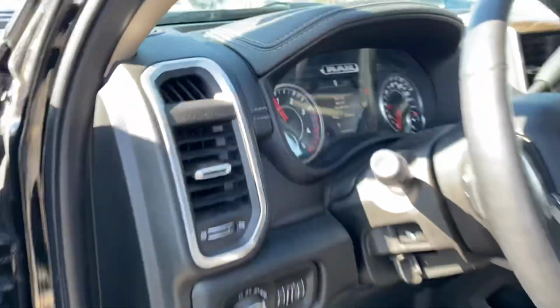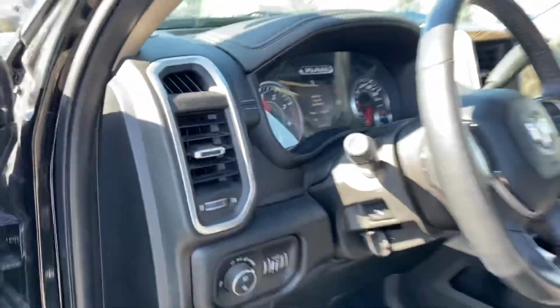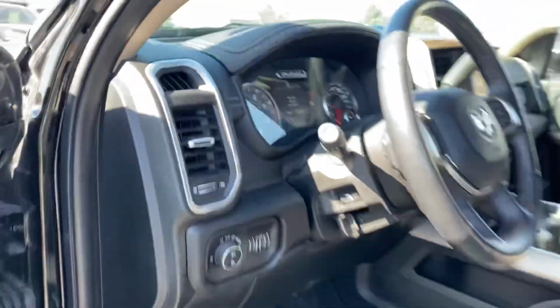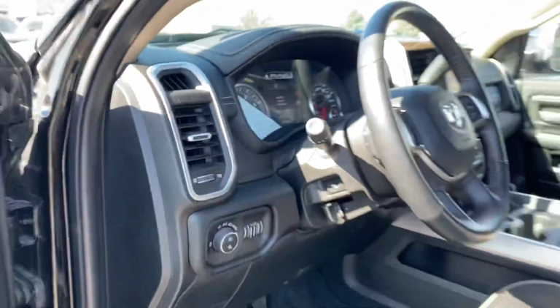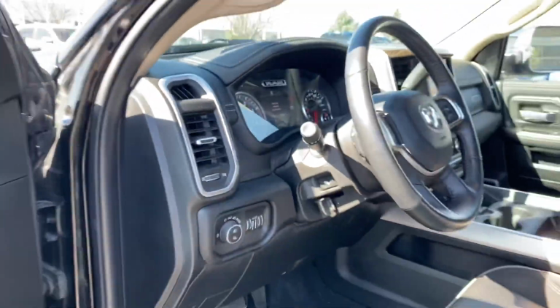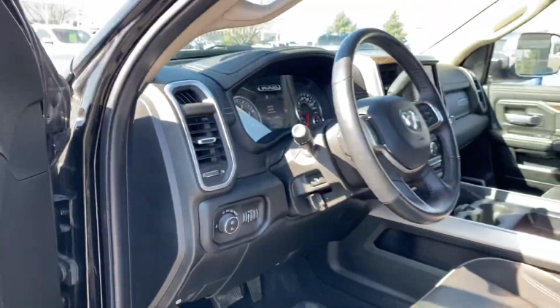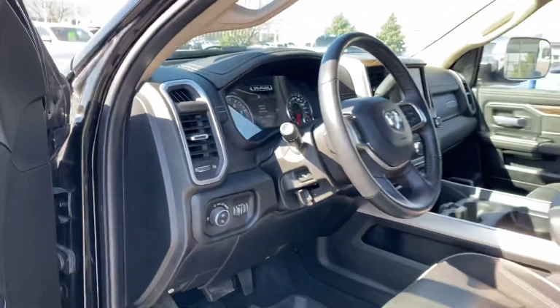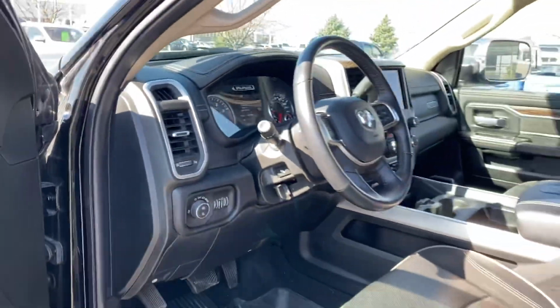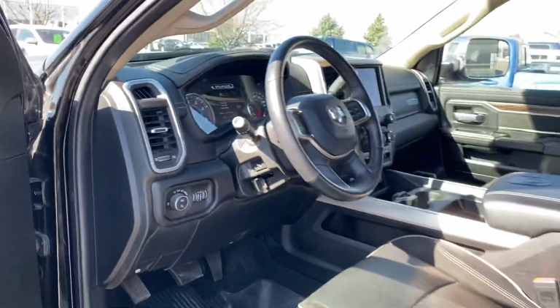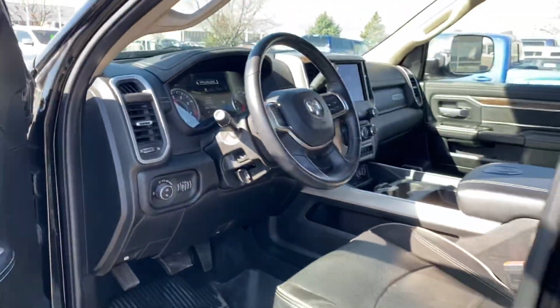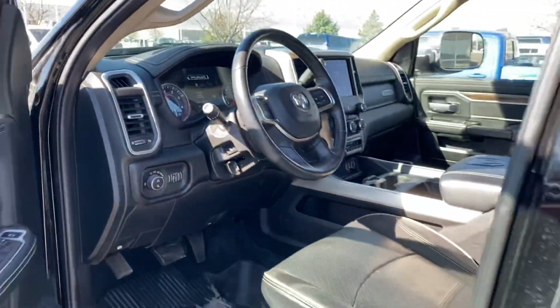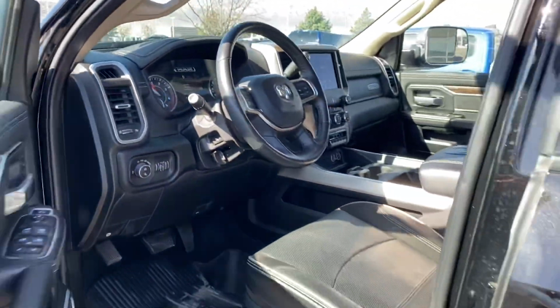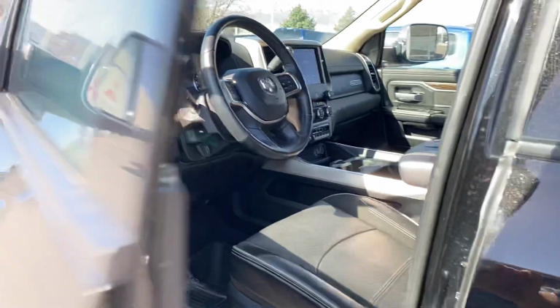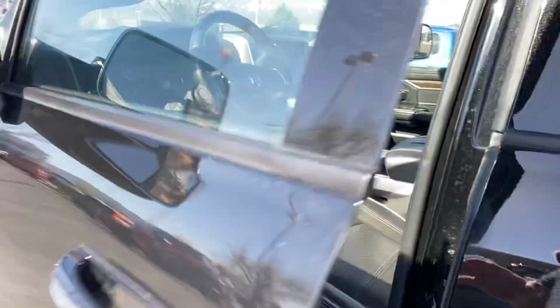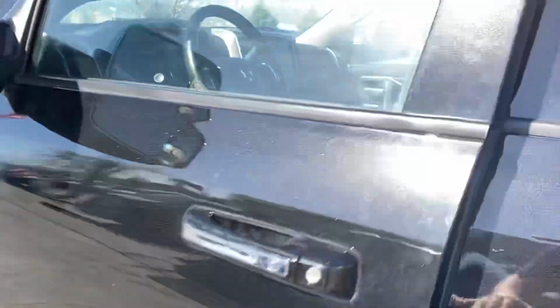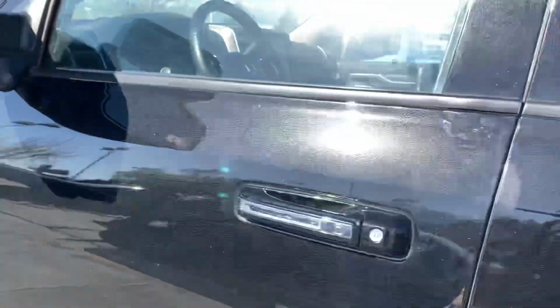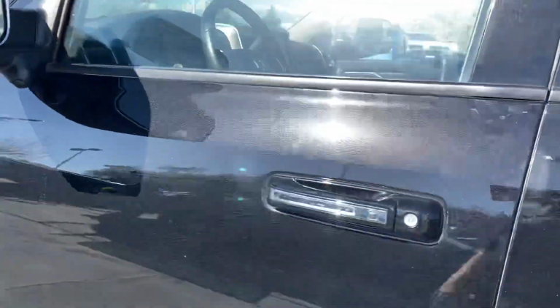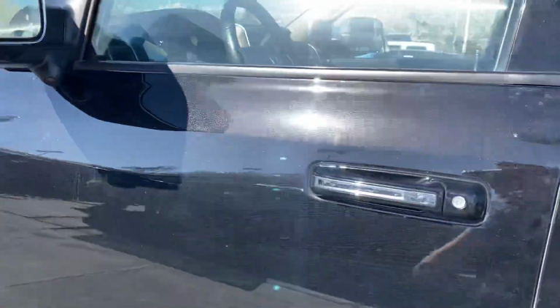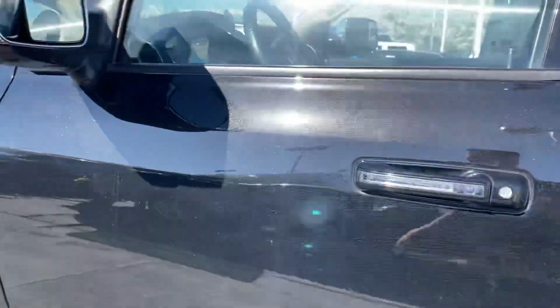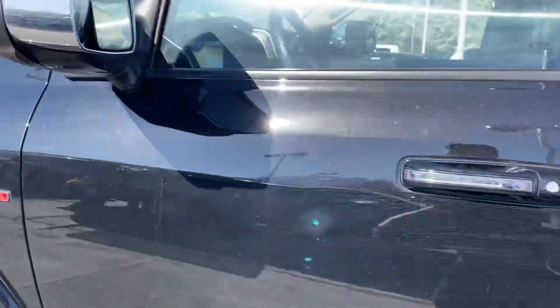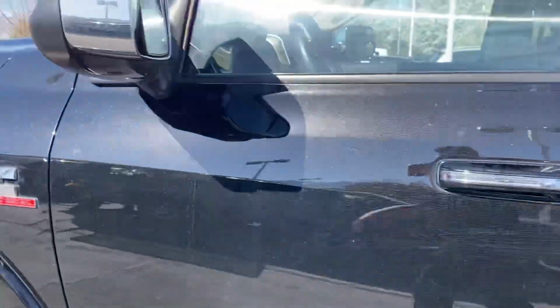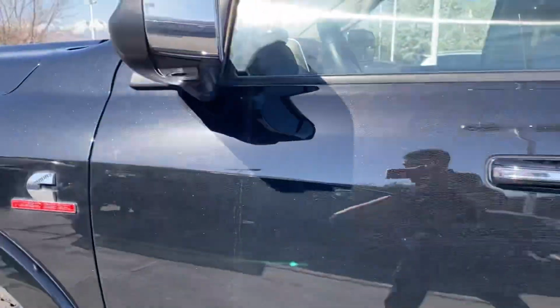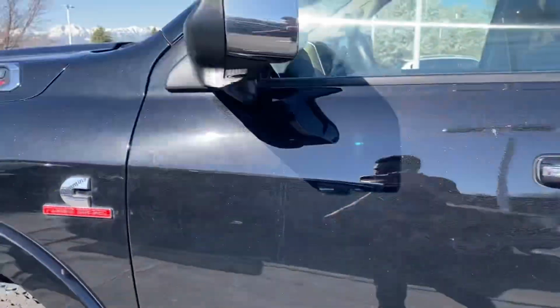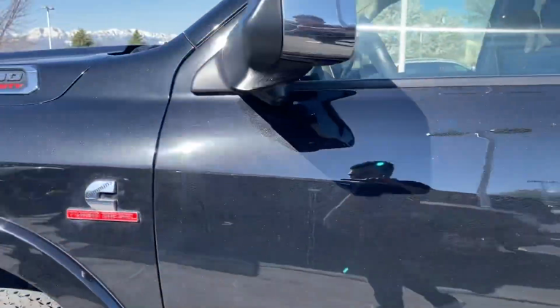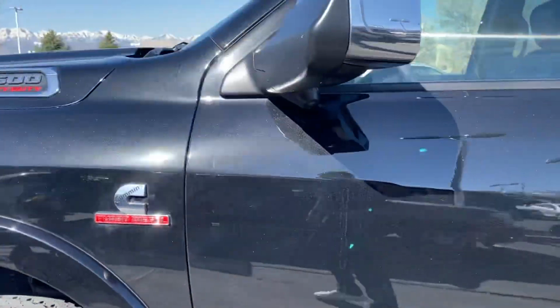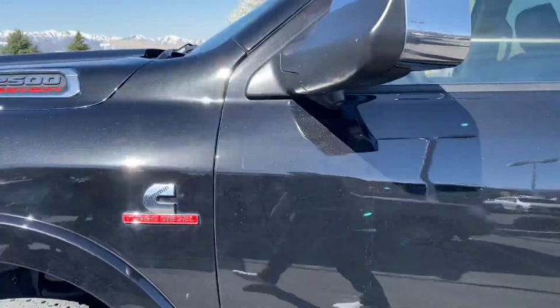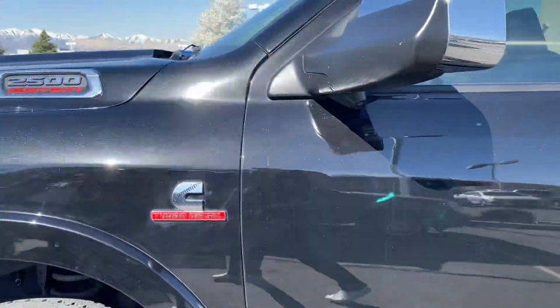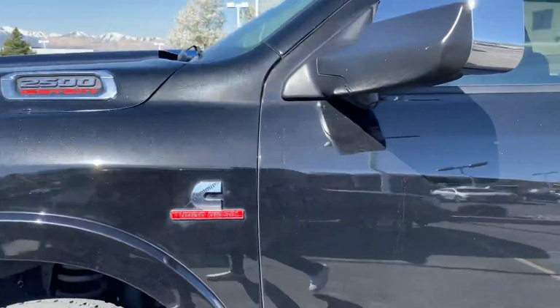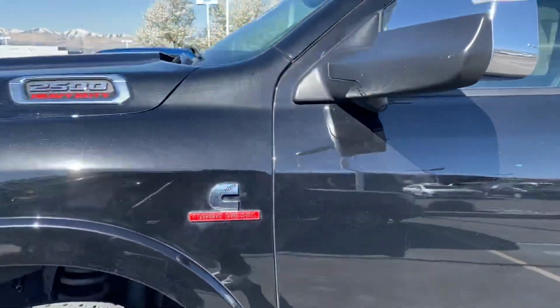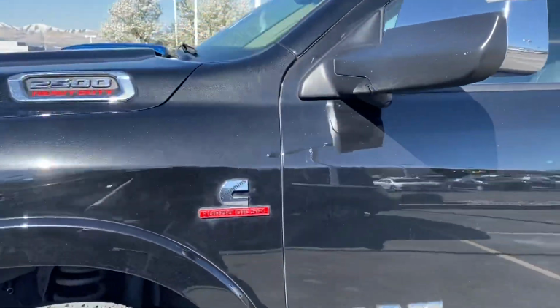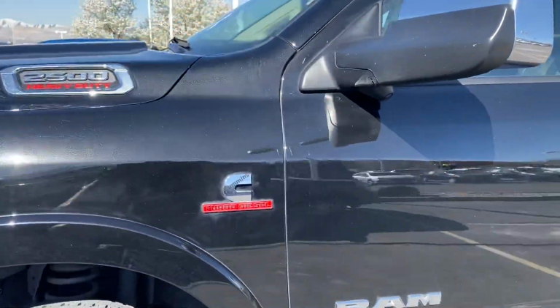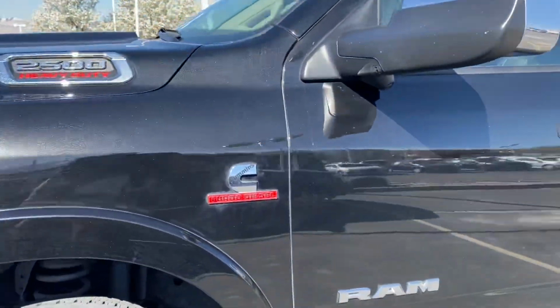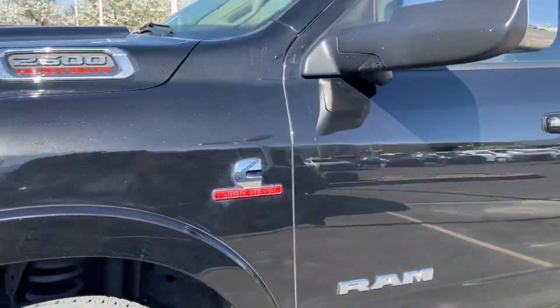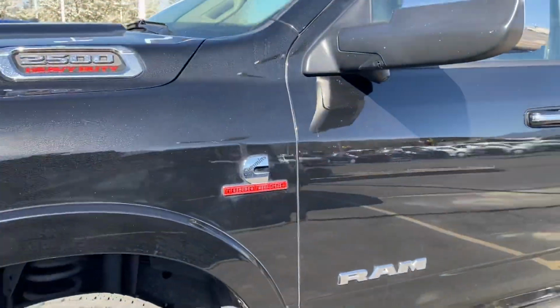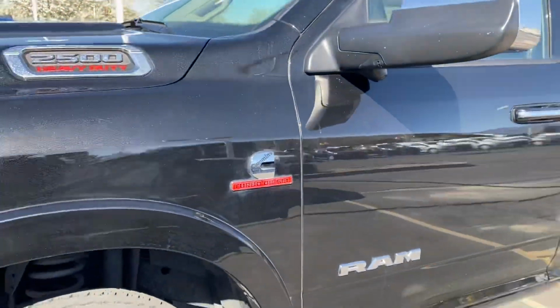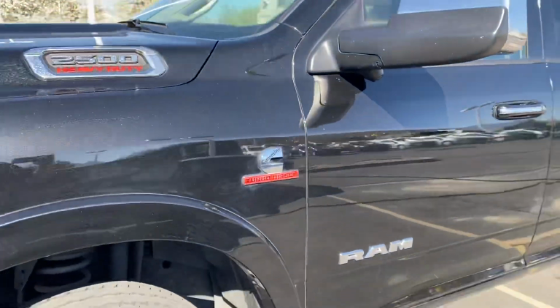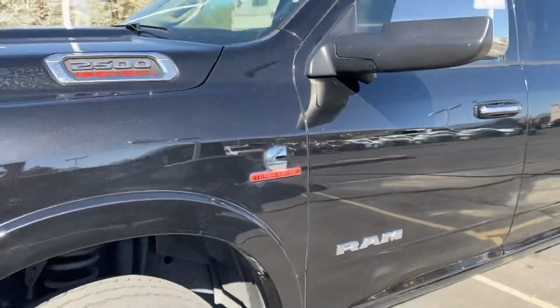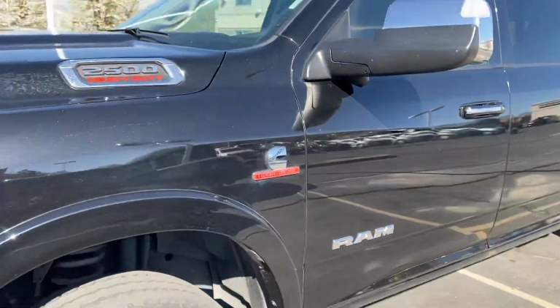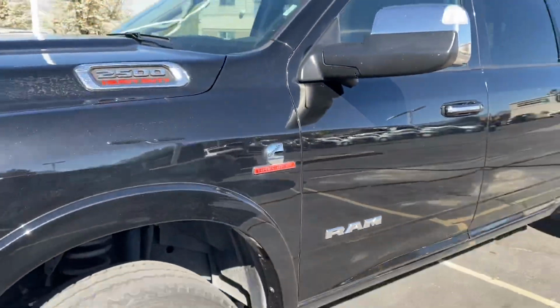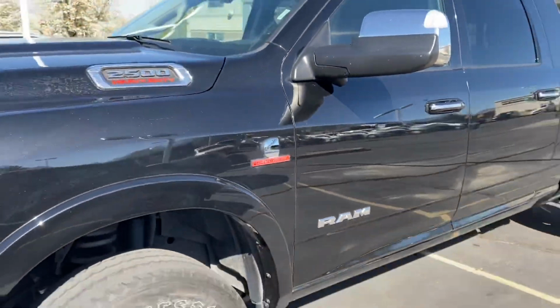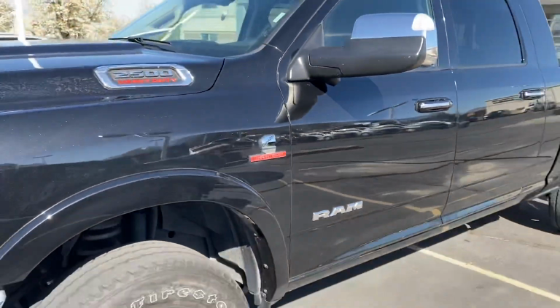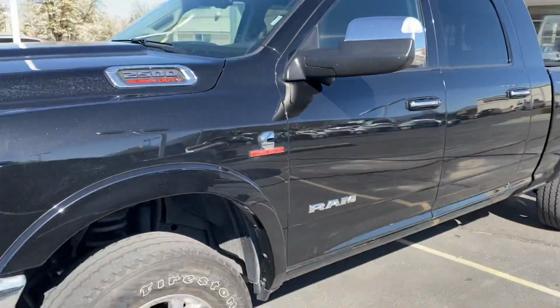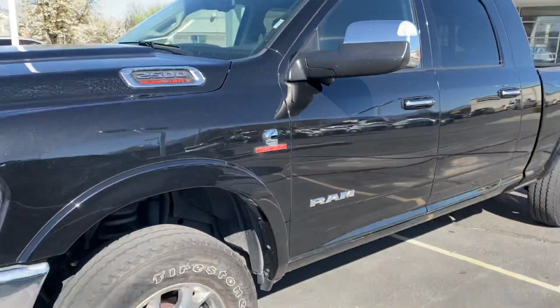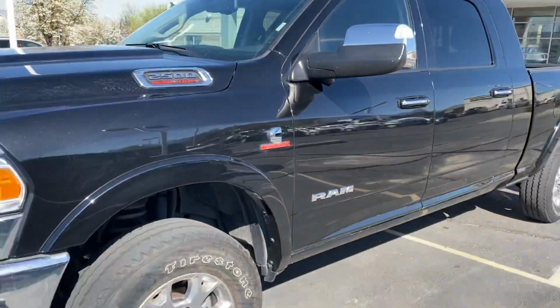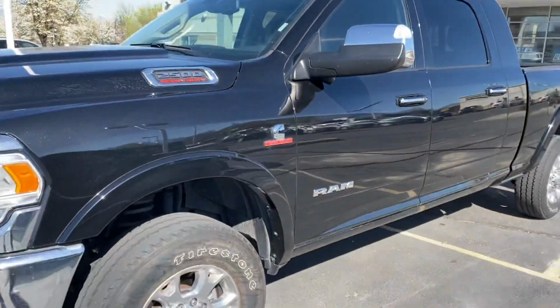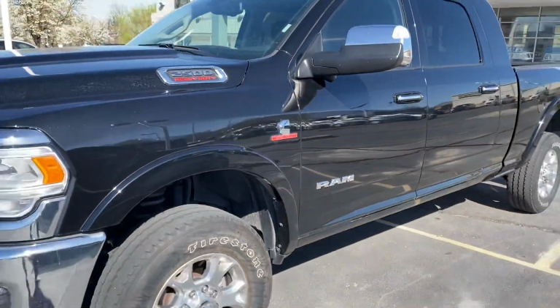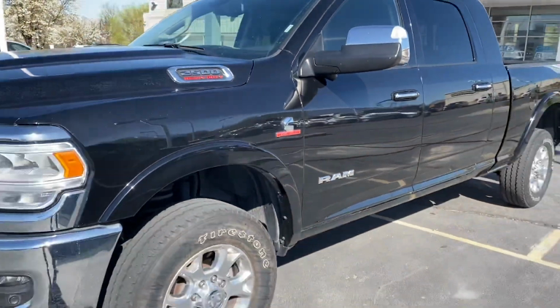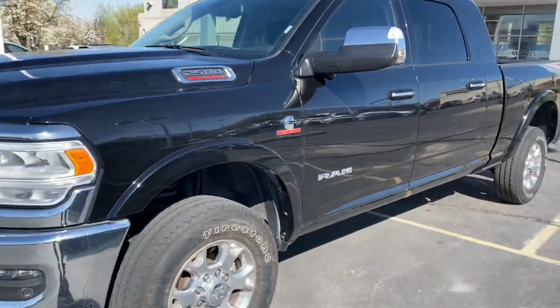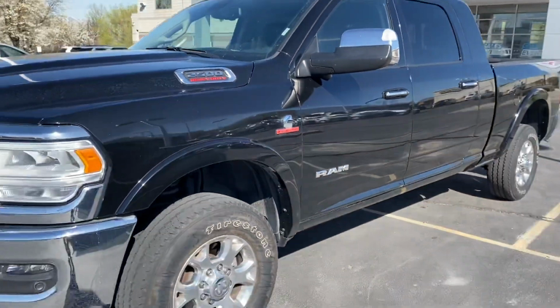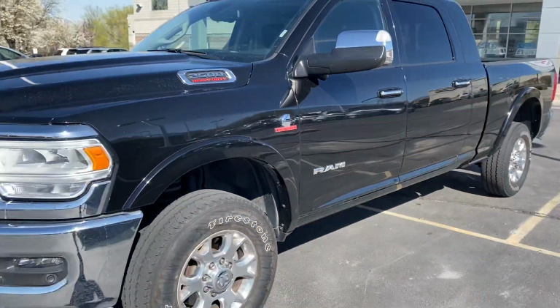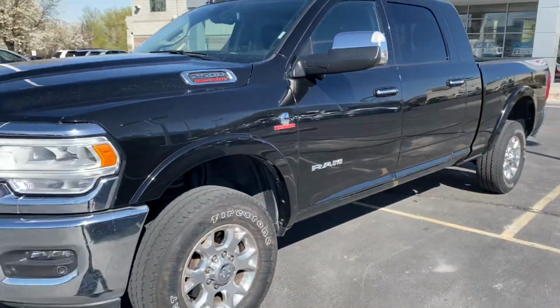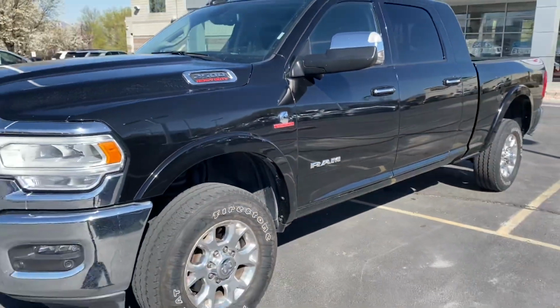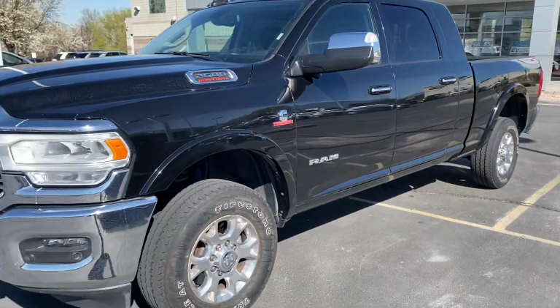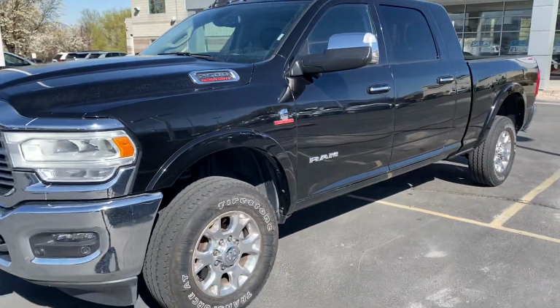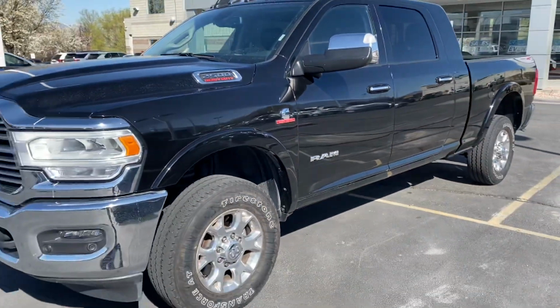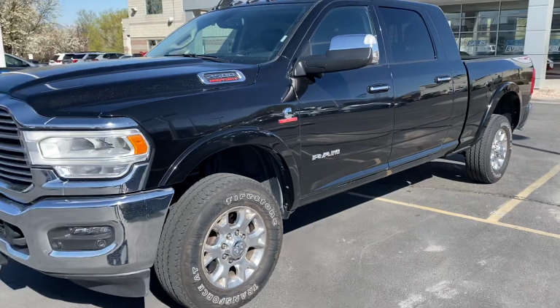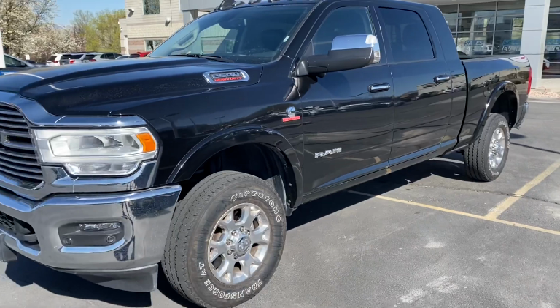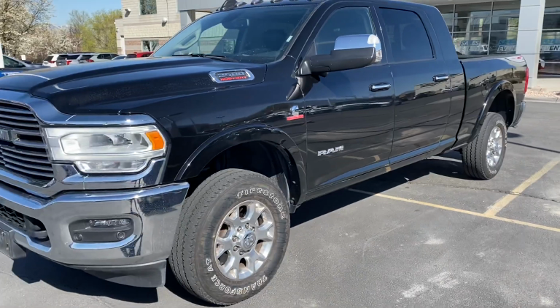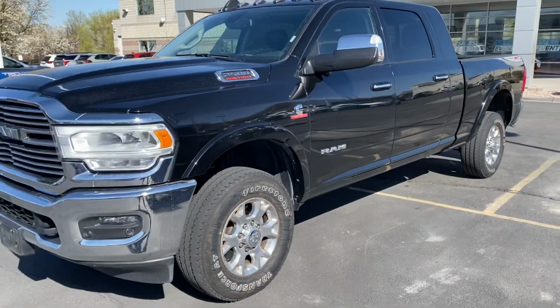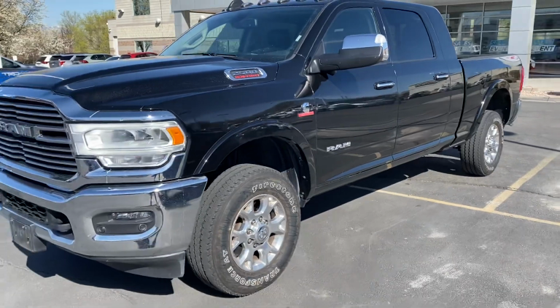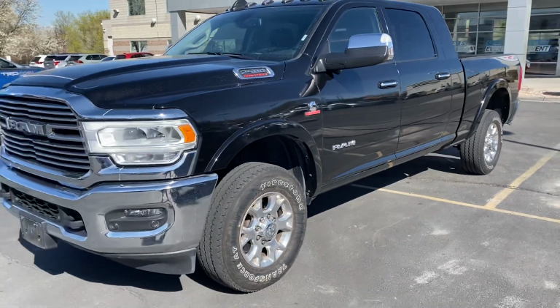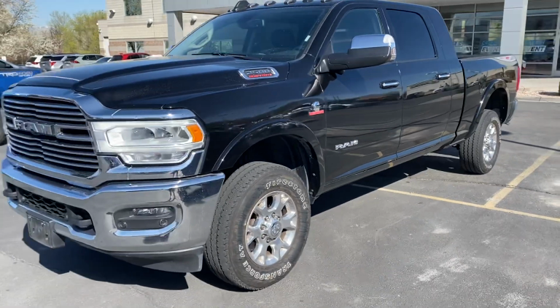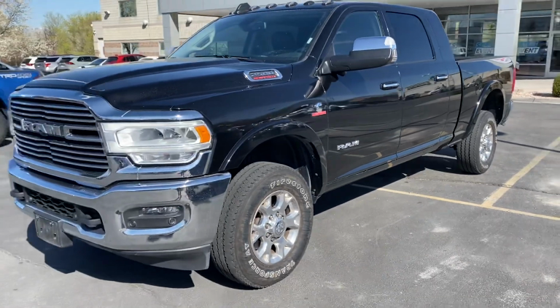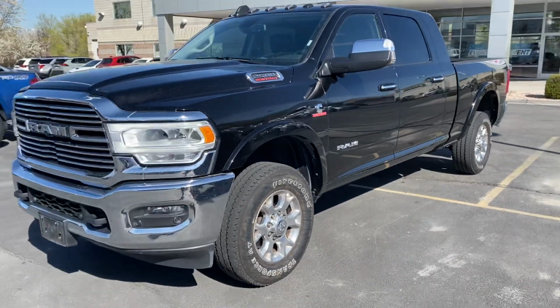This thing has 24,000 miles on it — excellent miles. Very, very well outfitted. If you are looking for a vehicle, or if you know of anybody that's looking for a vehicle, please let me know.